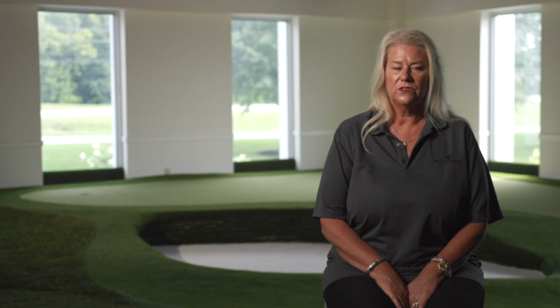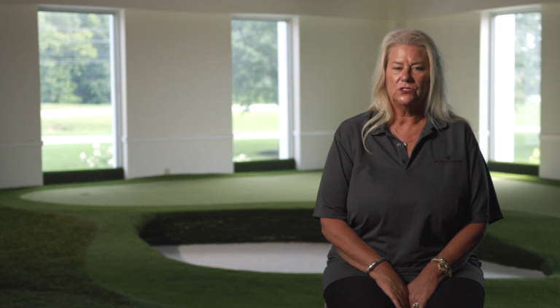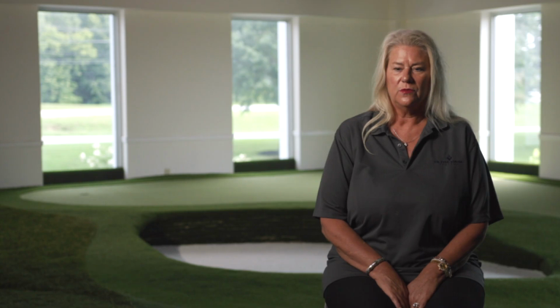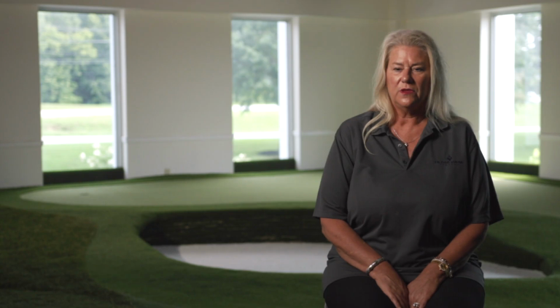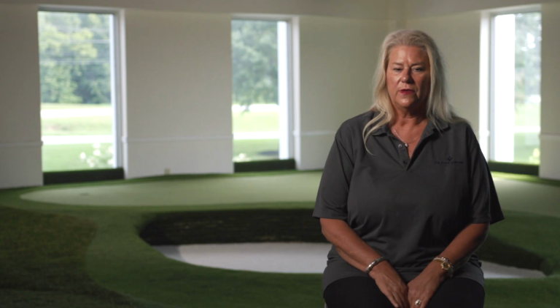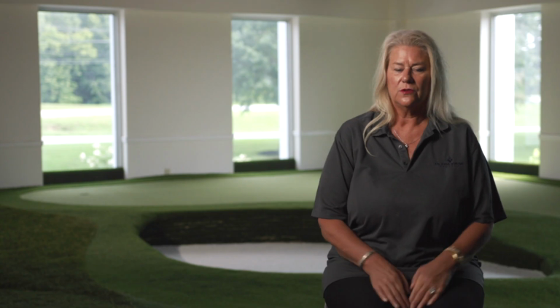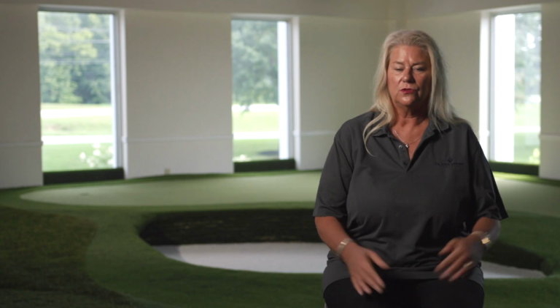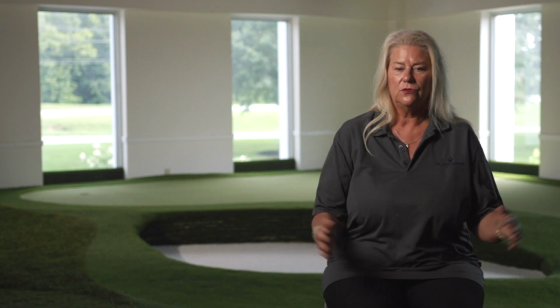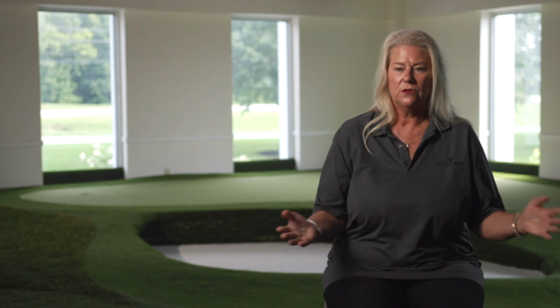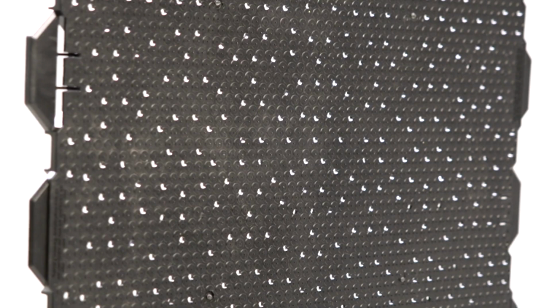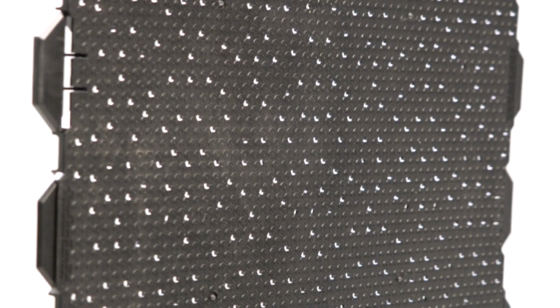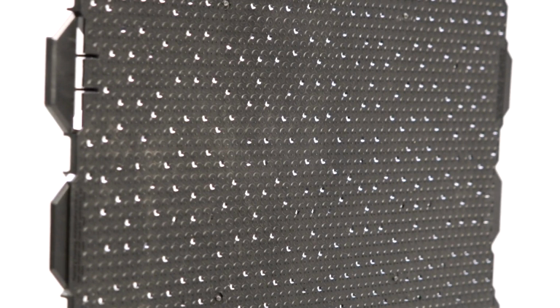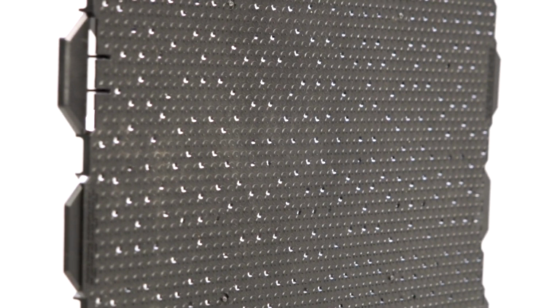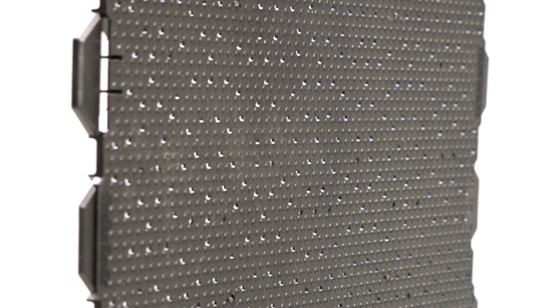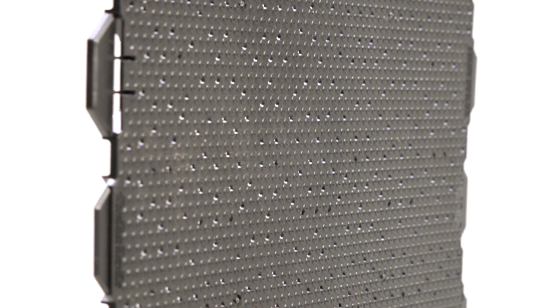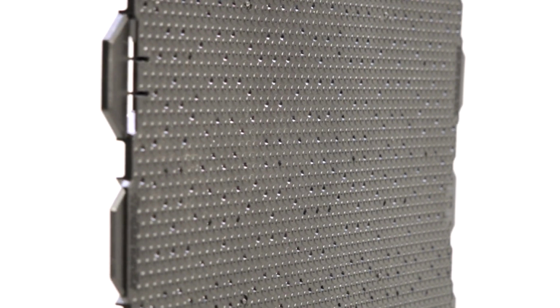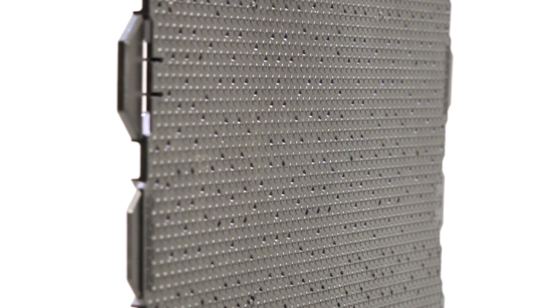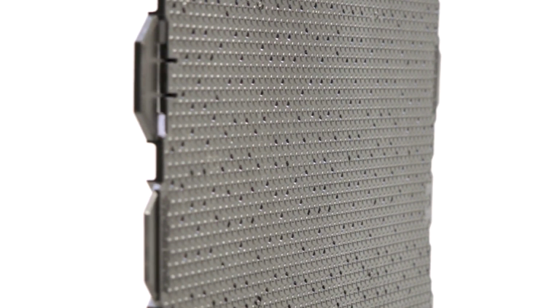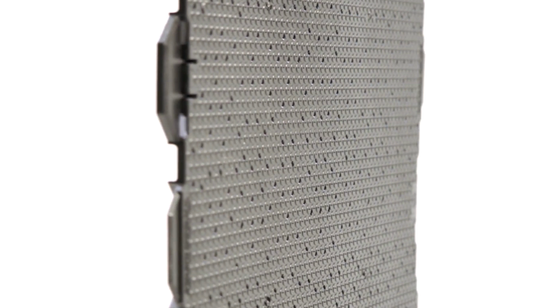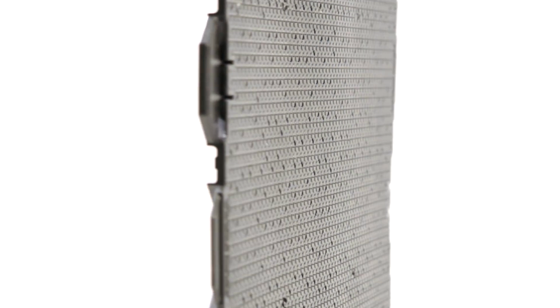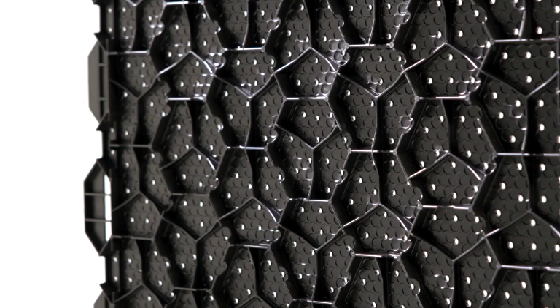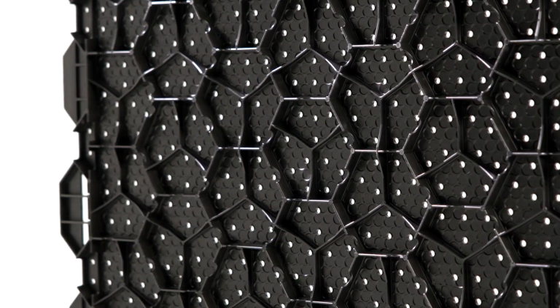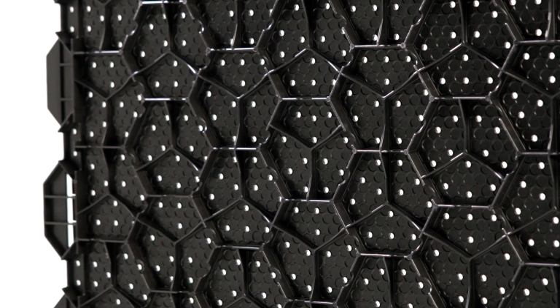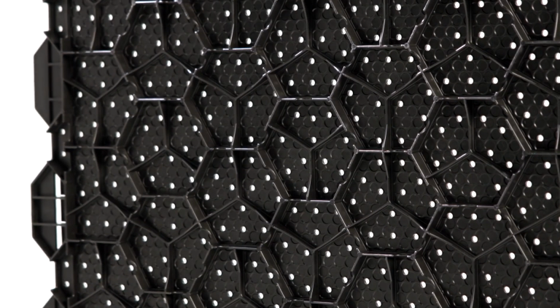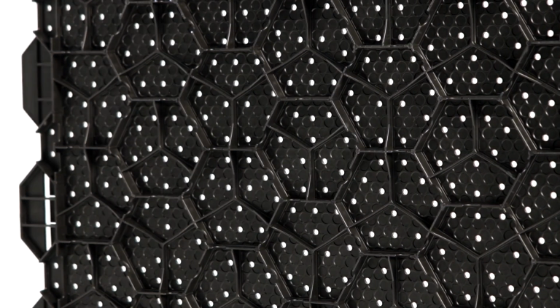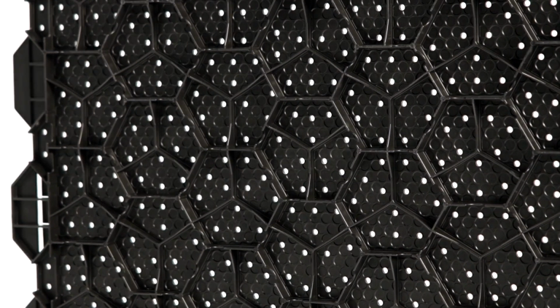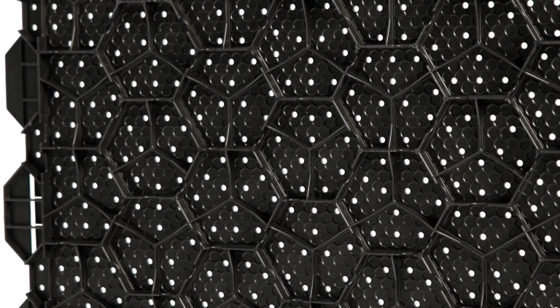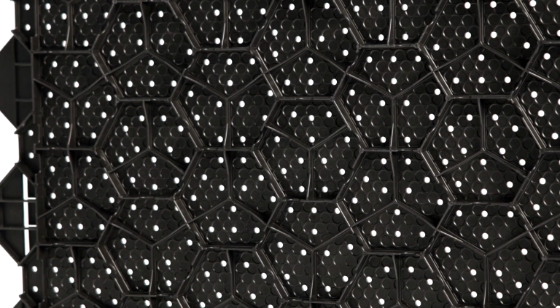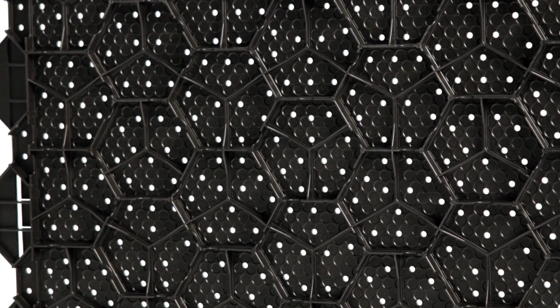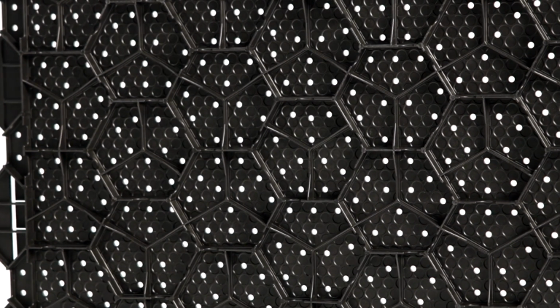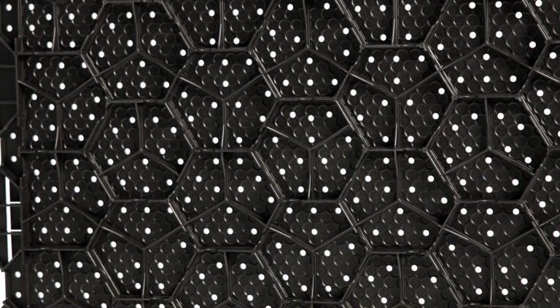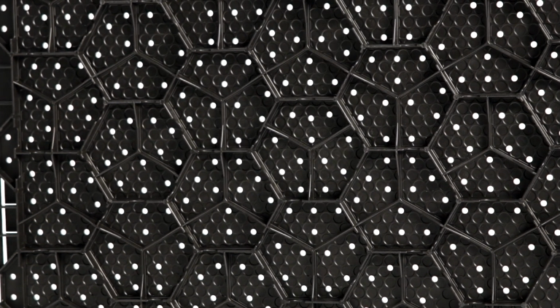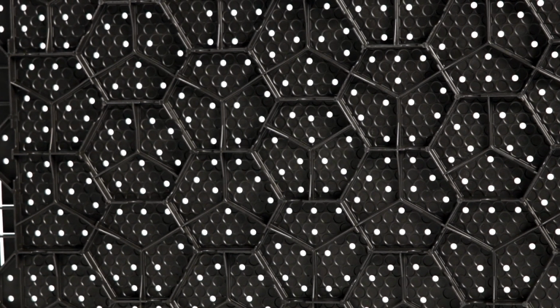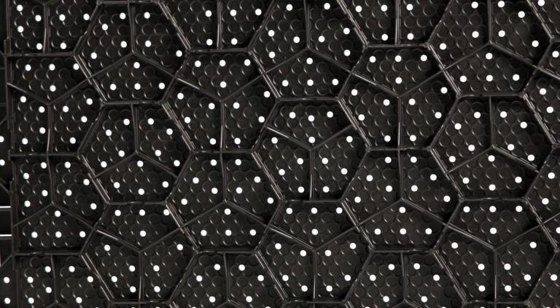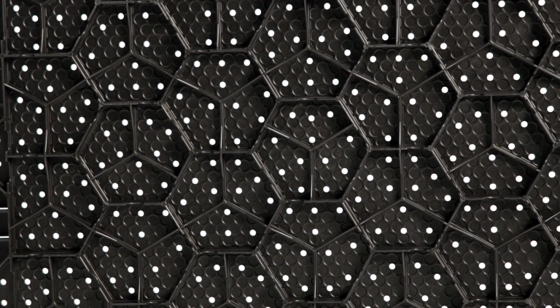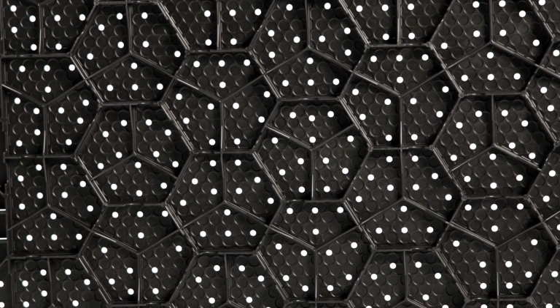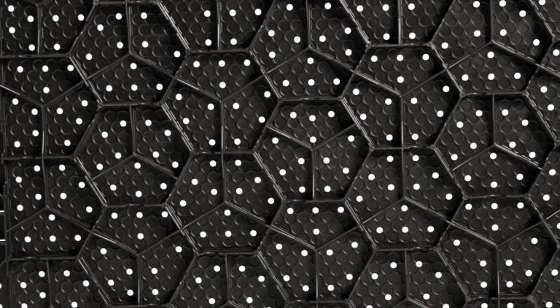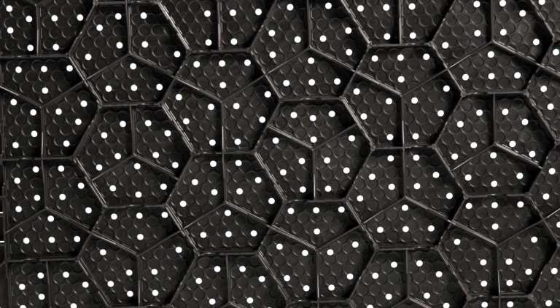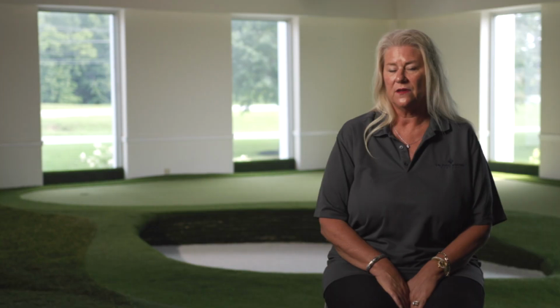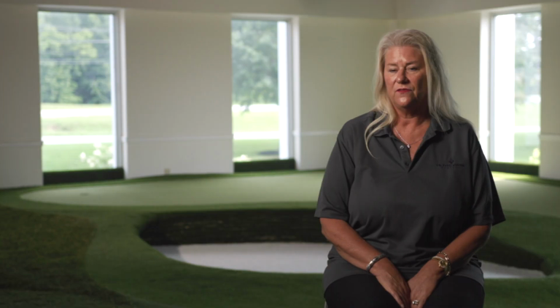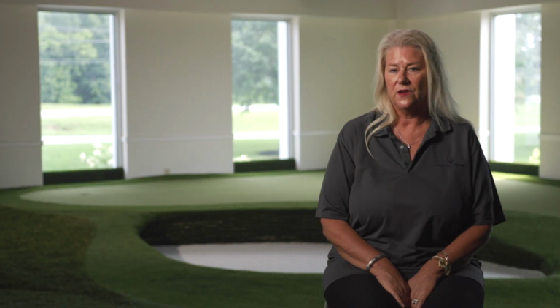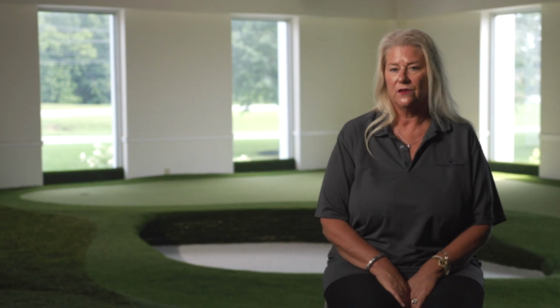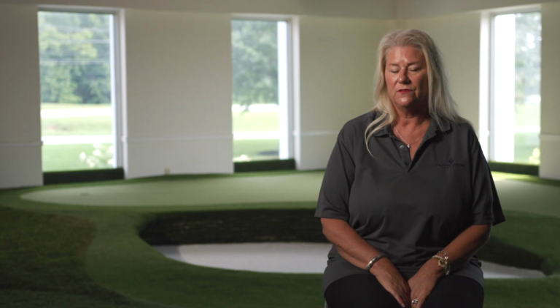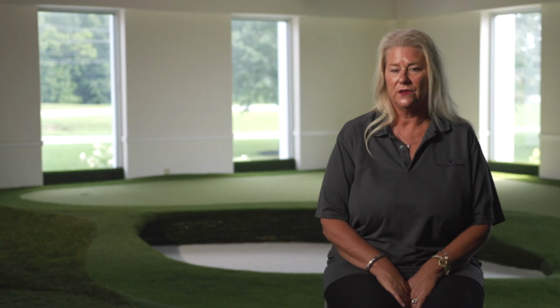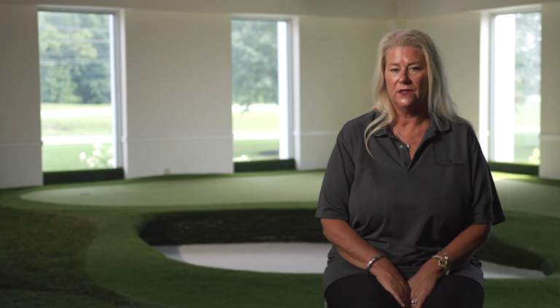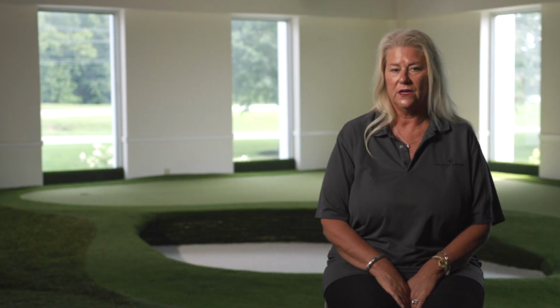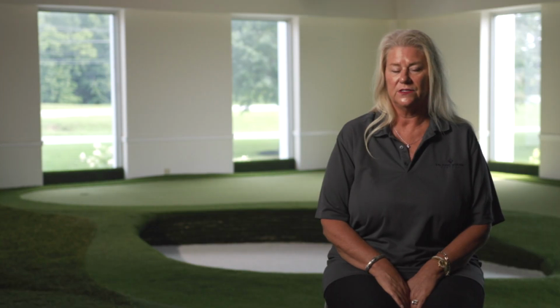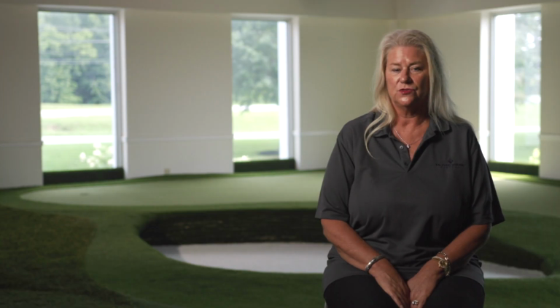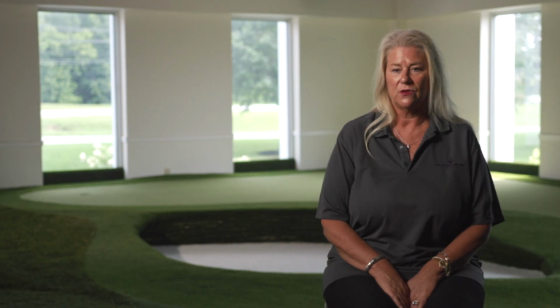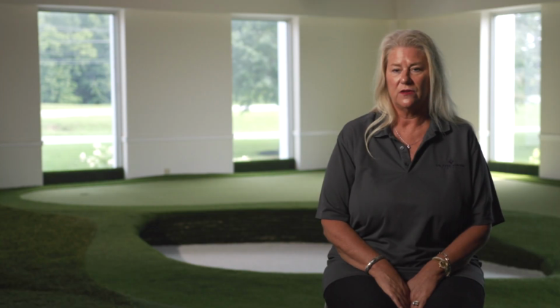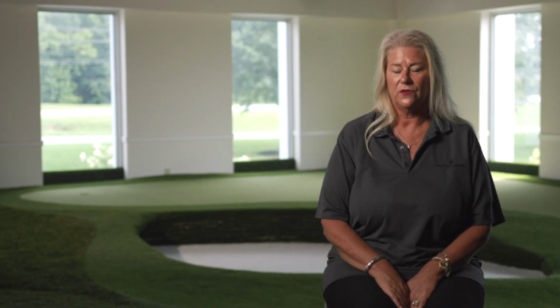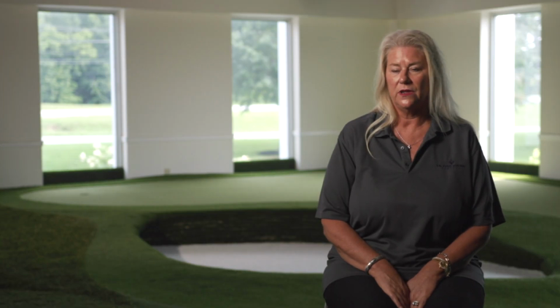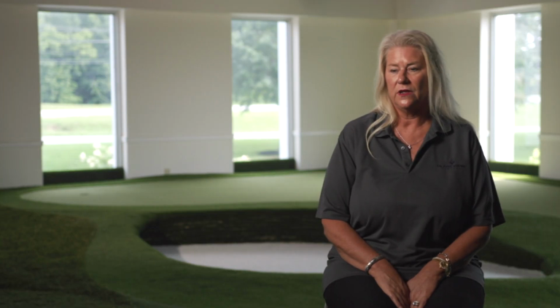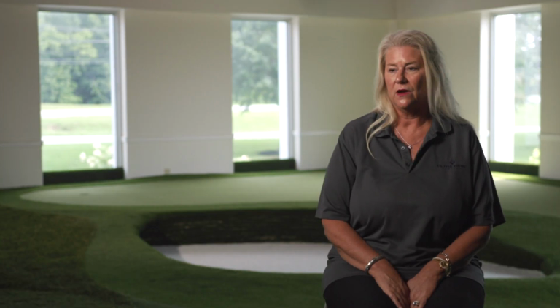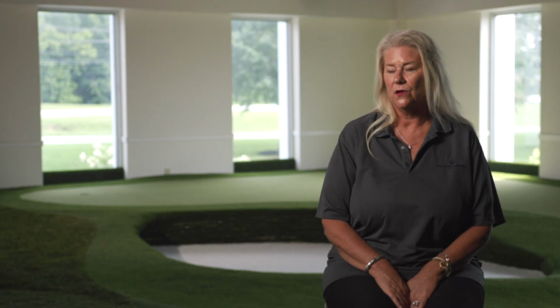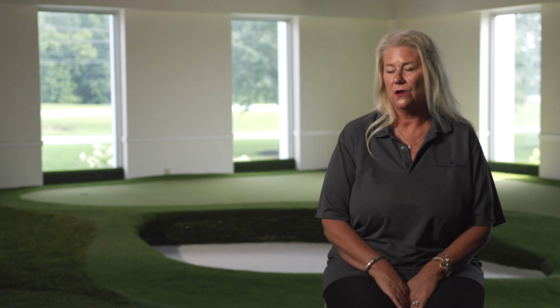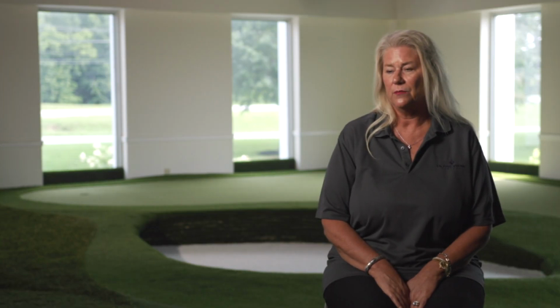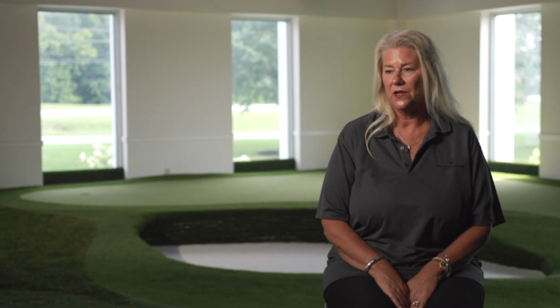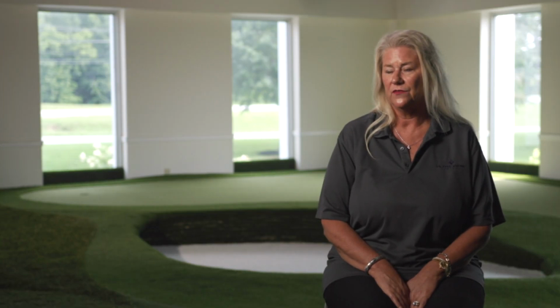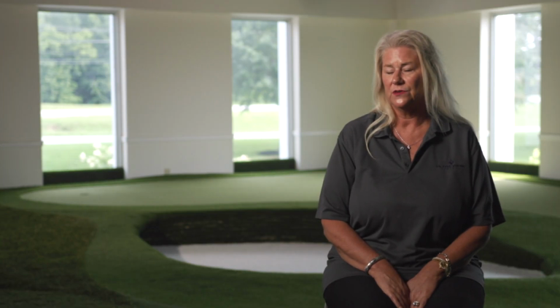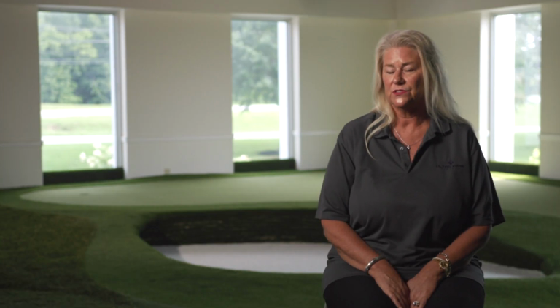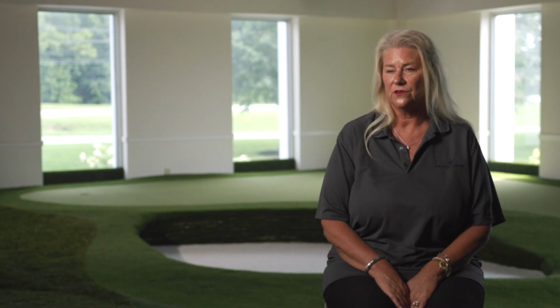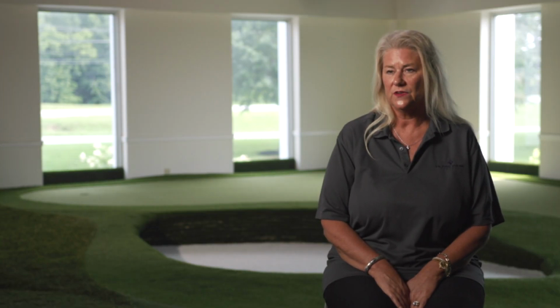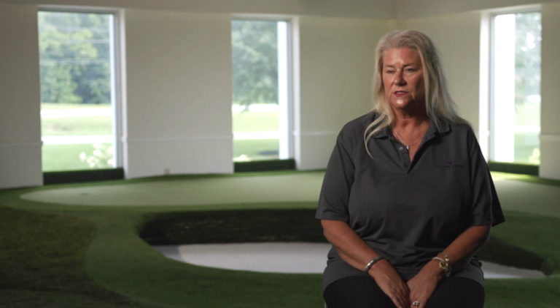With the Champion panel you can invert it to use with pavers on the top, which does make a very, very nice driveway or paver surface.